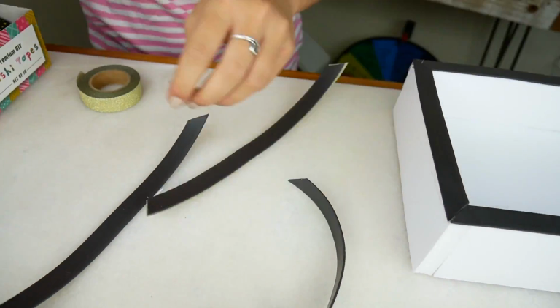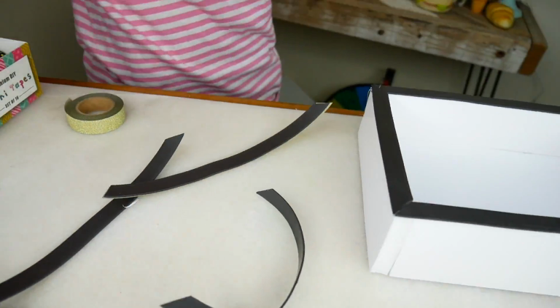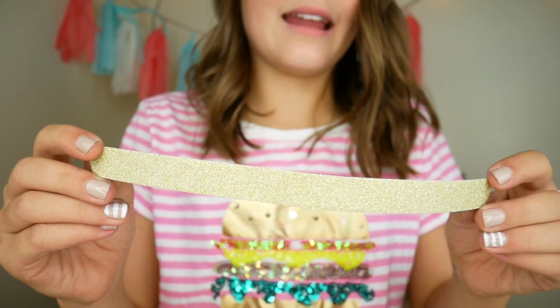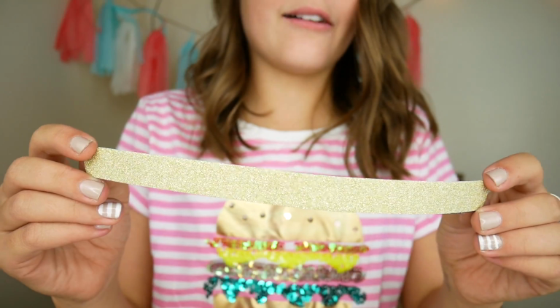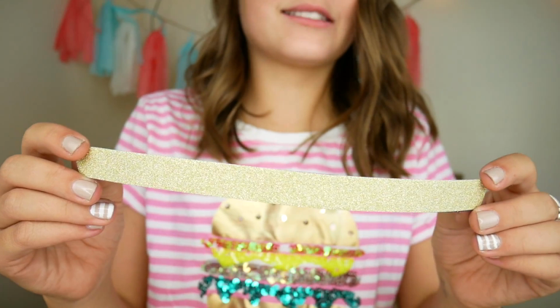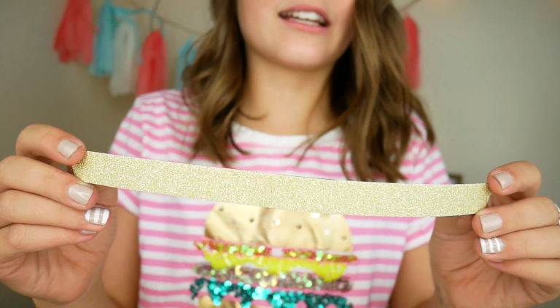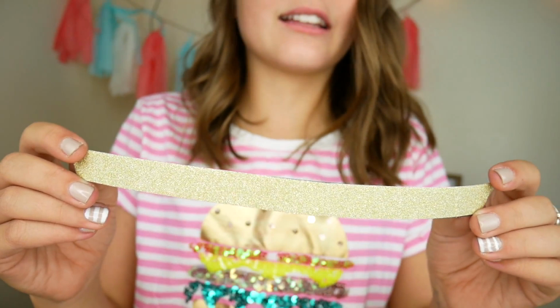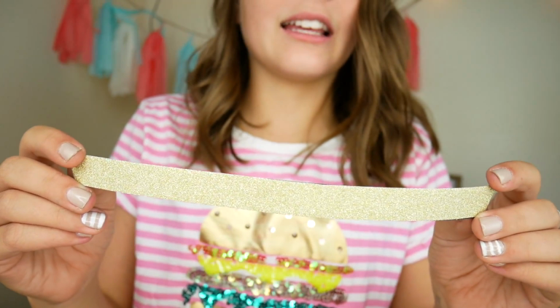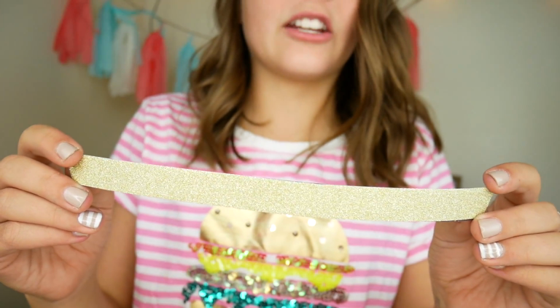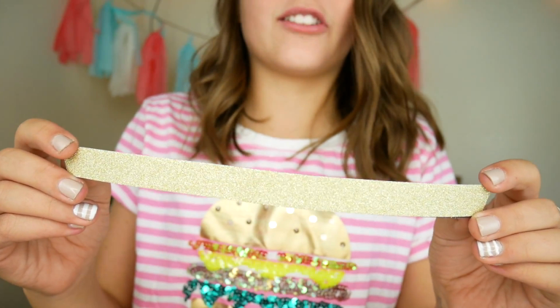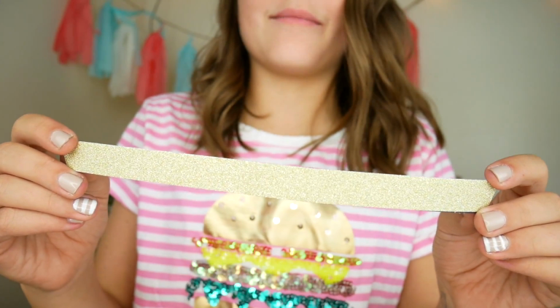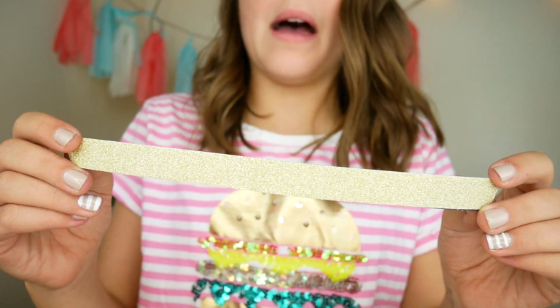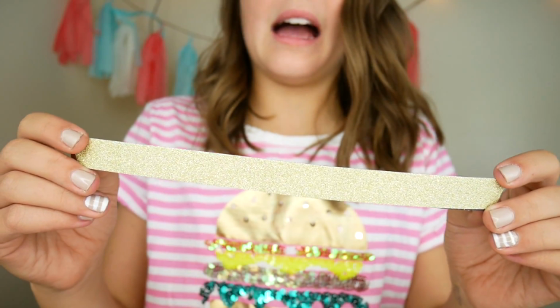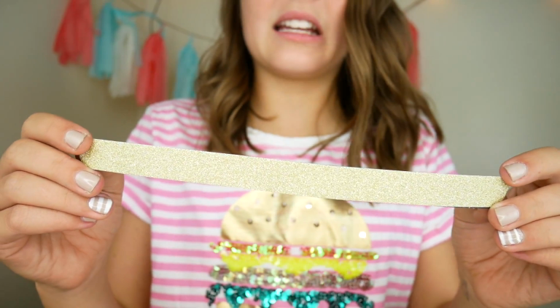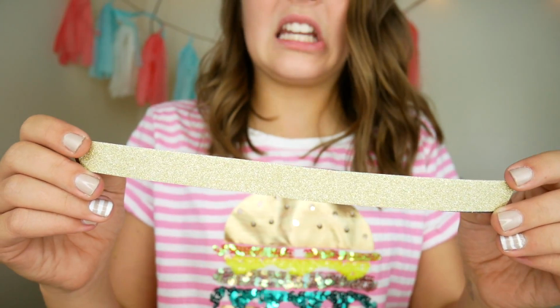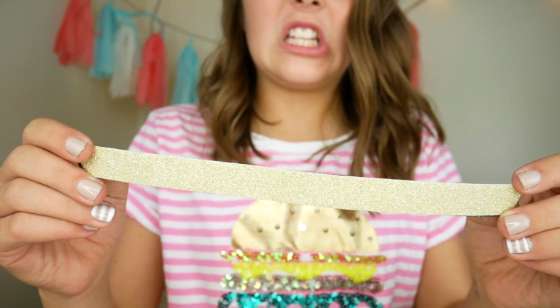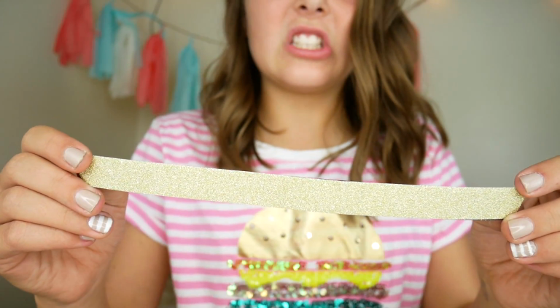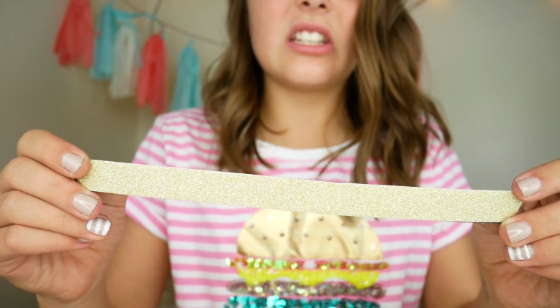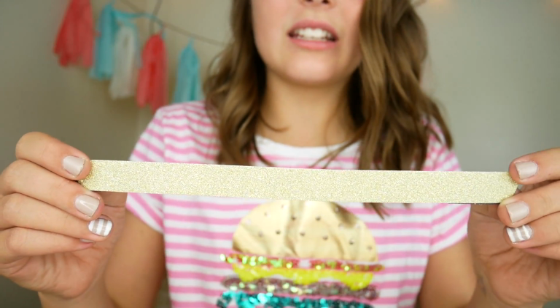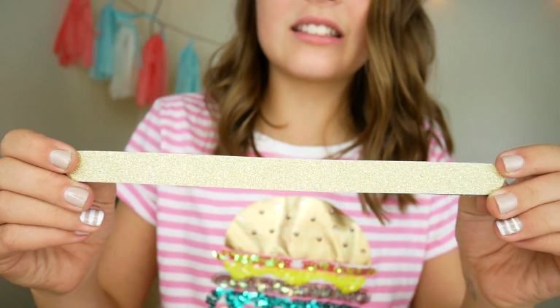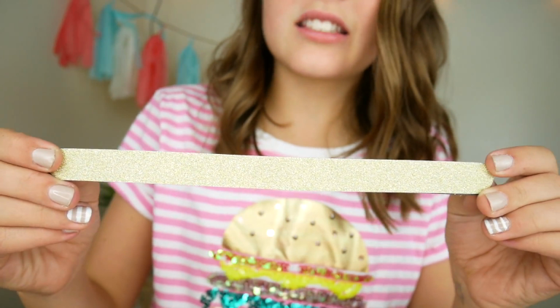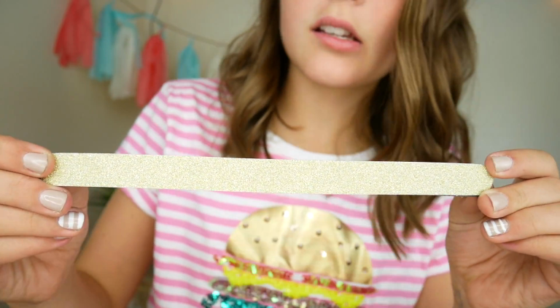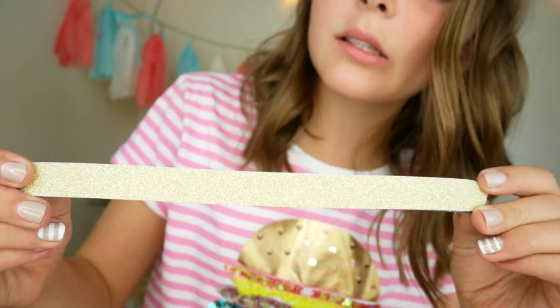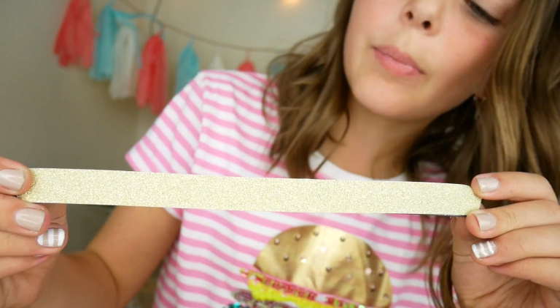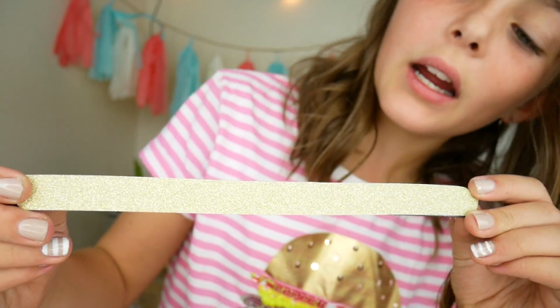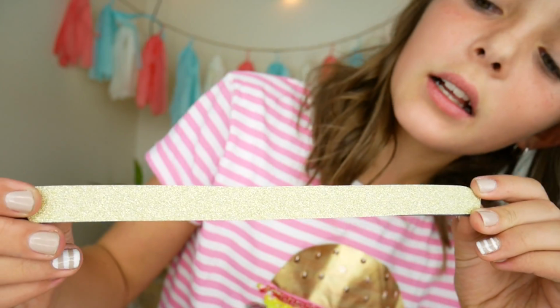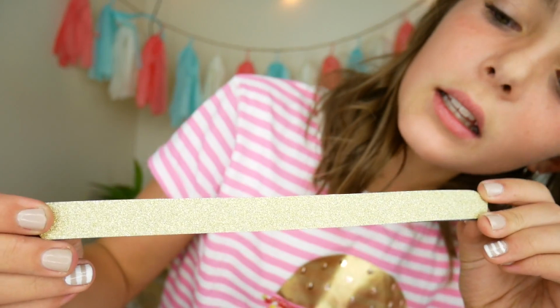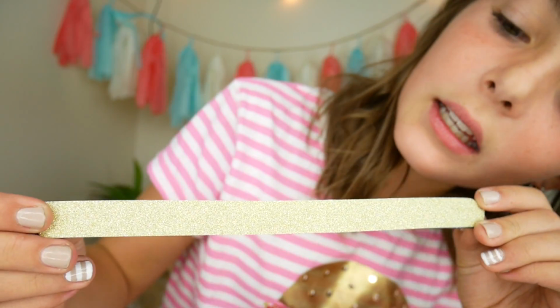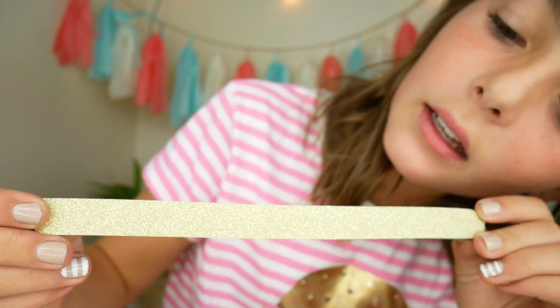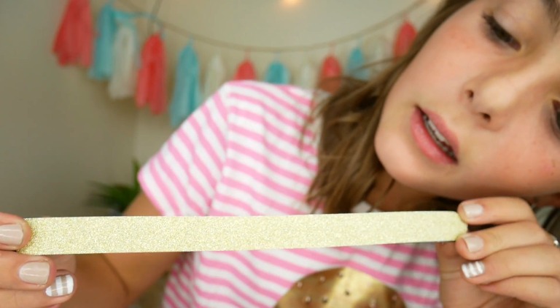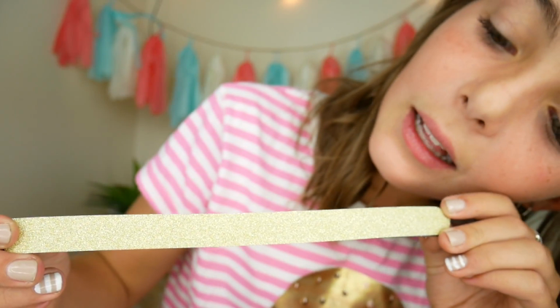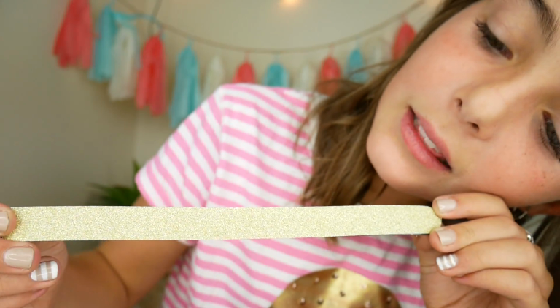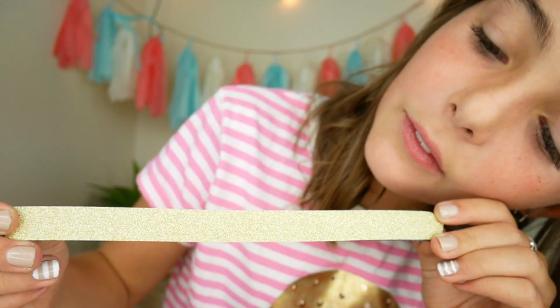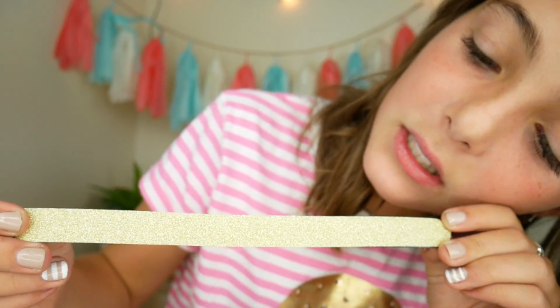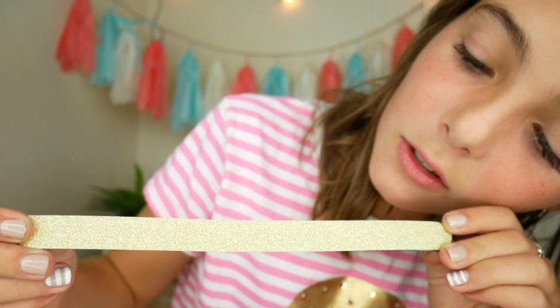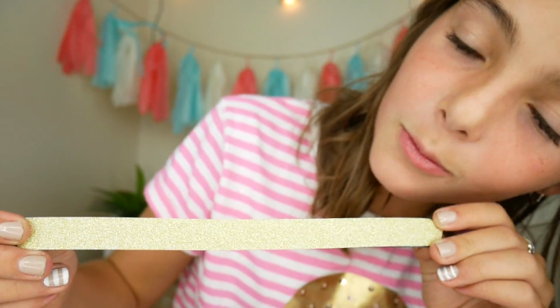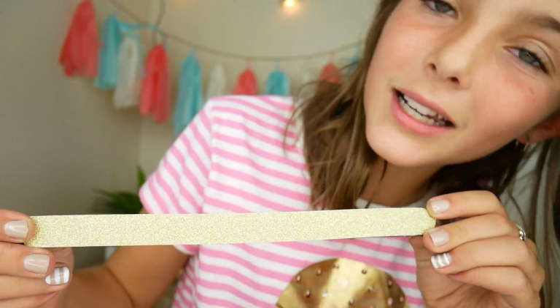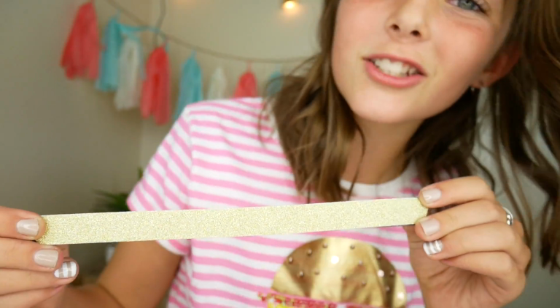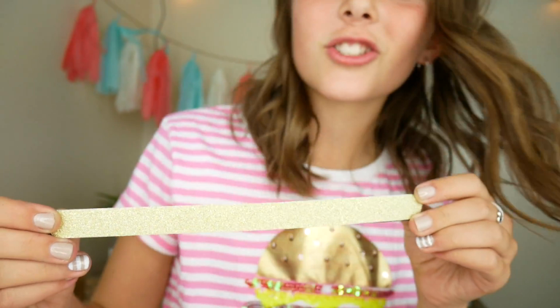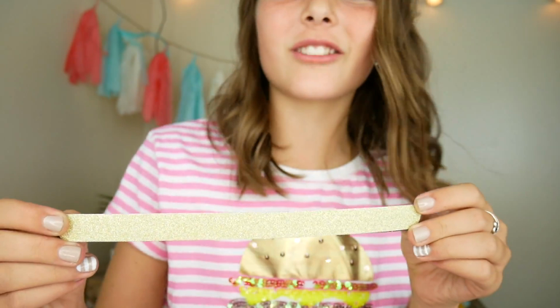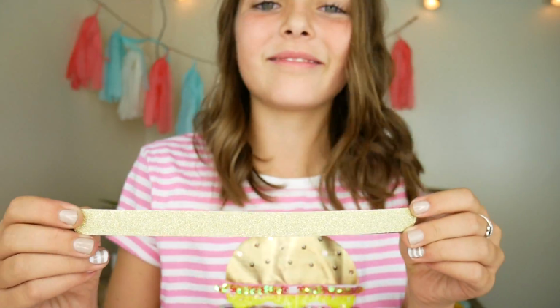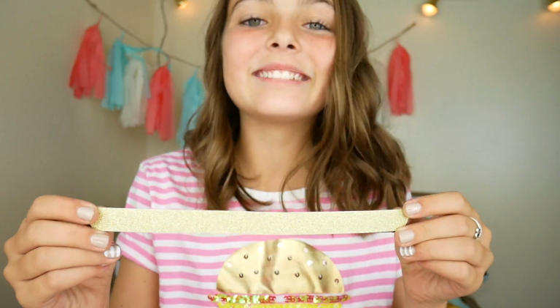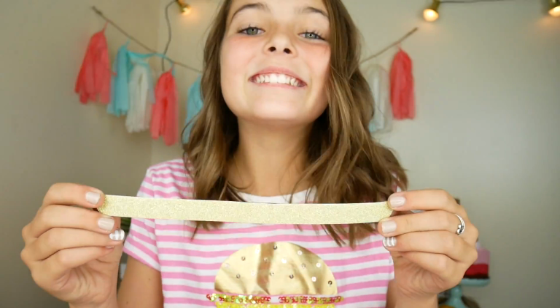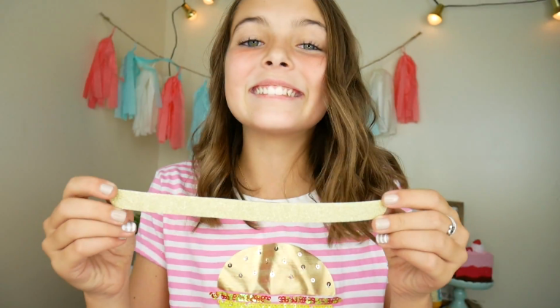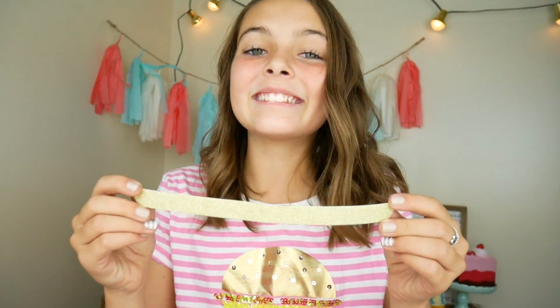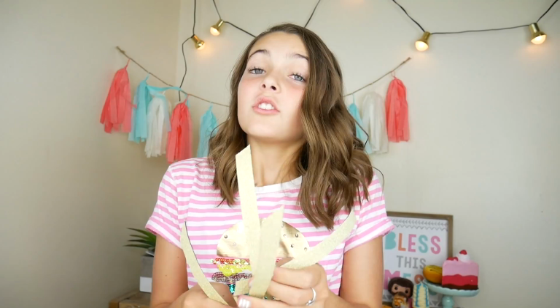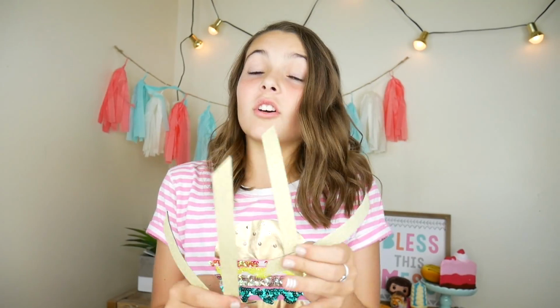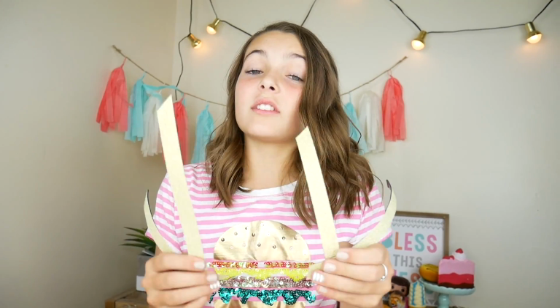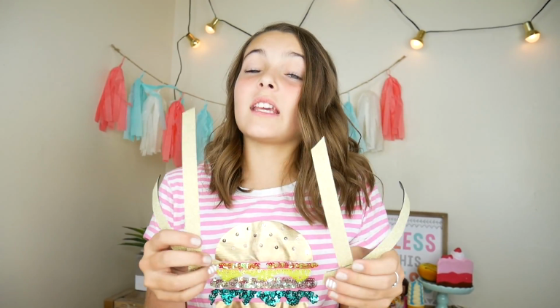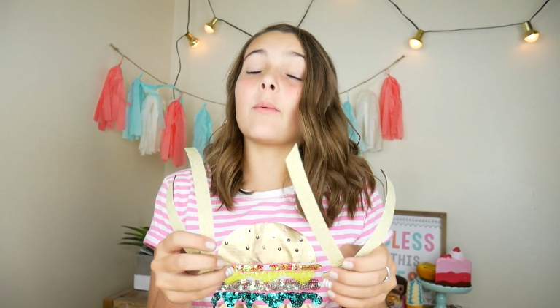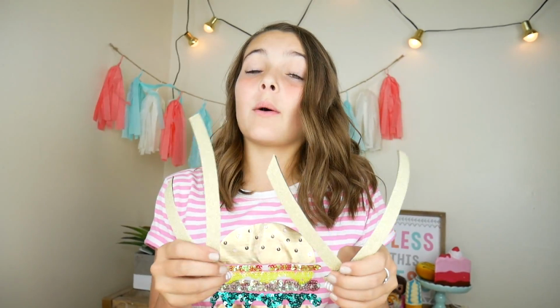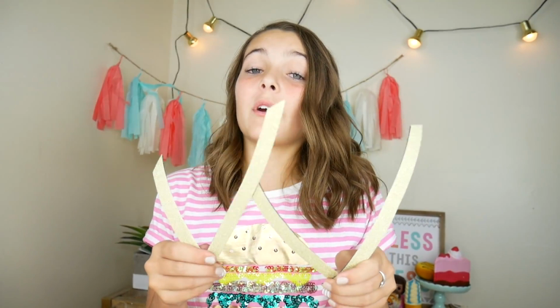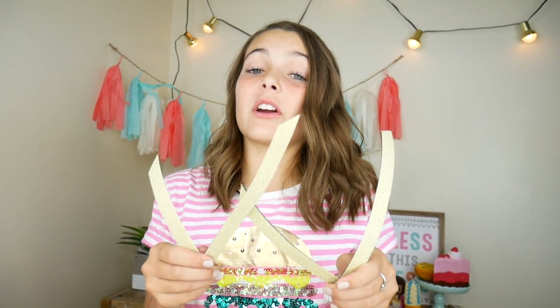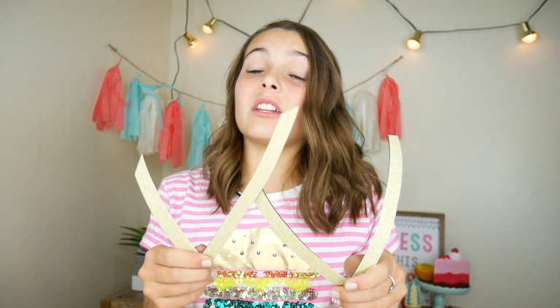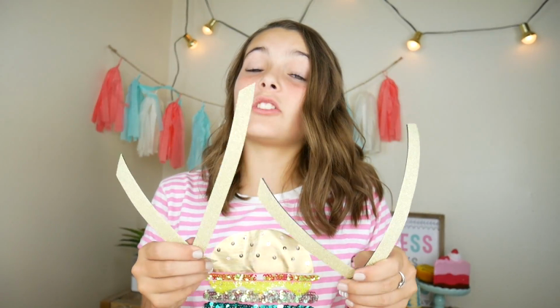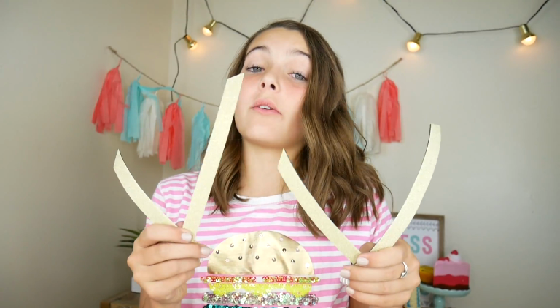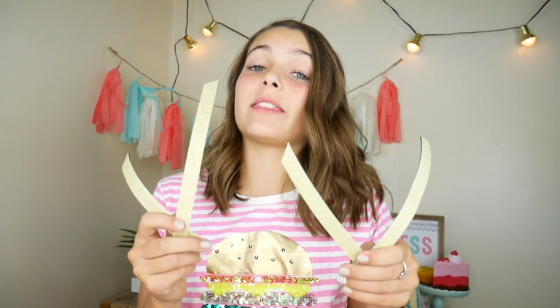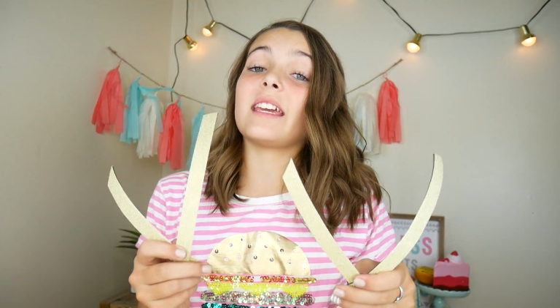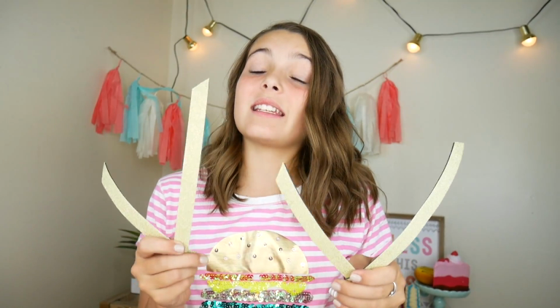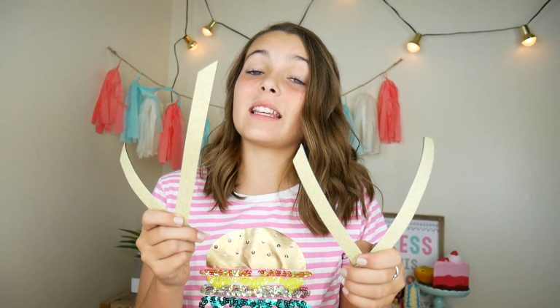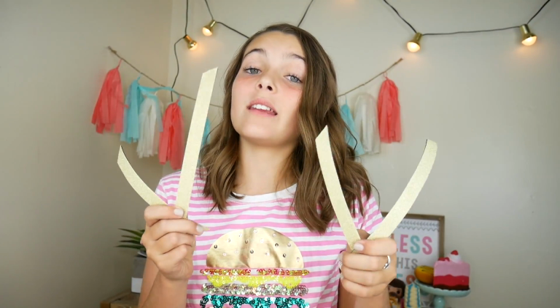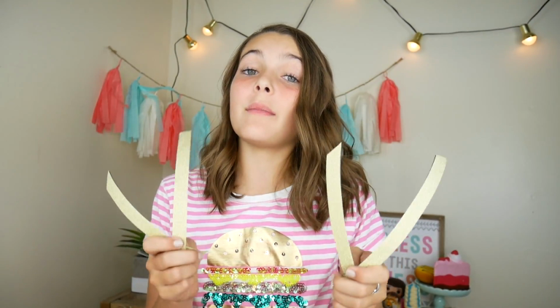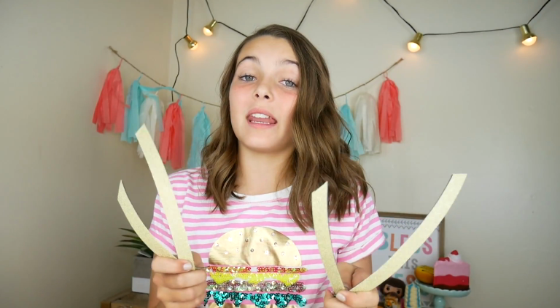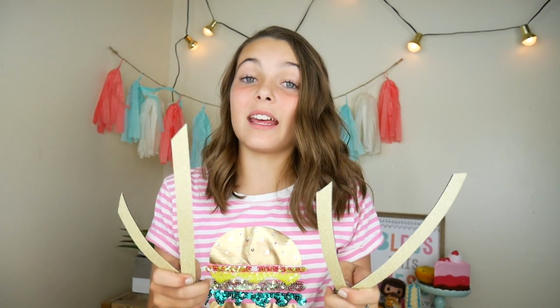Now it's a glittery magnet. It's so sparkly — I love it so much. You'll see what we're going to do with these in a minute. On to the next step.